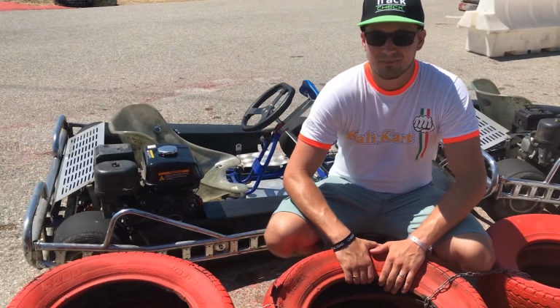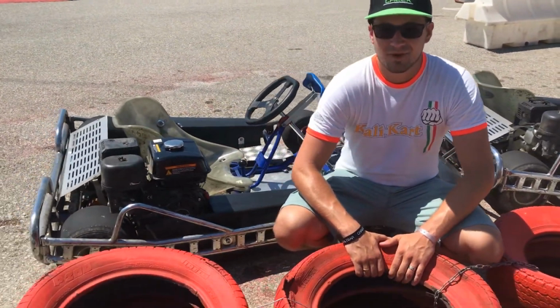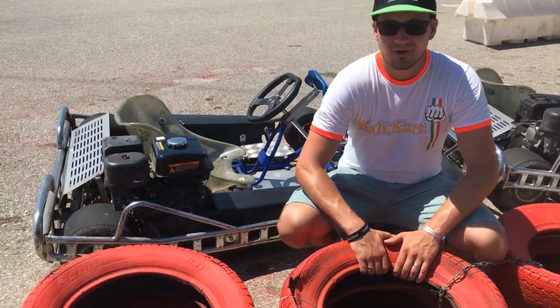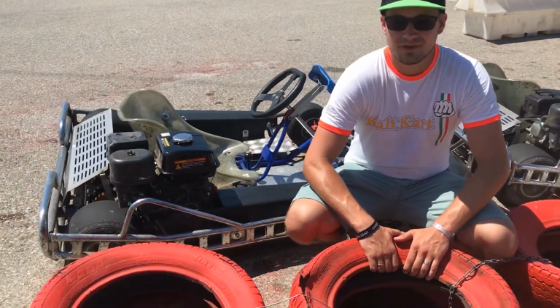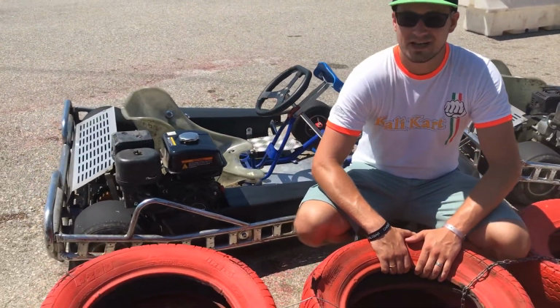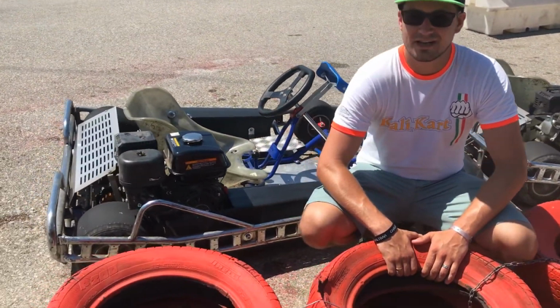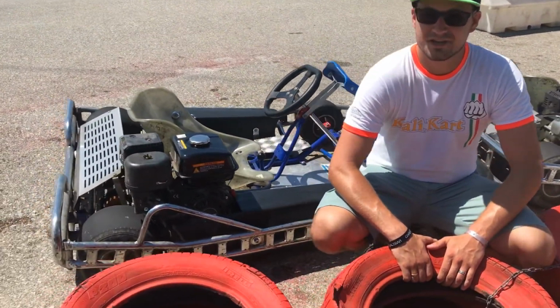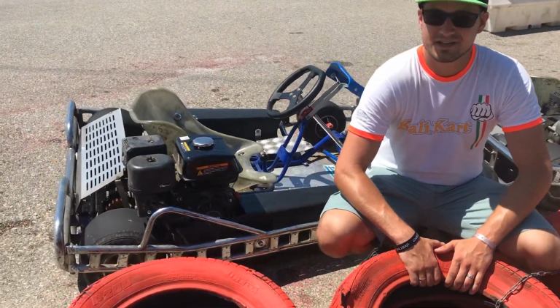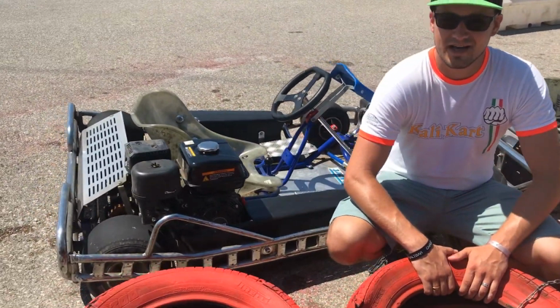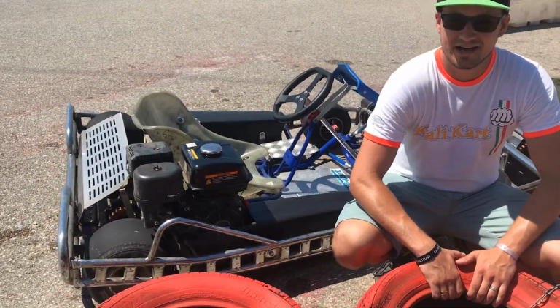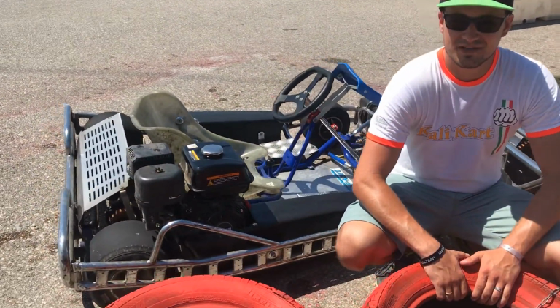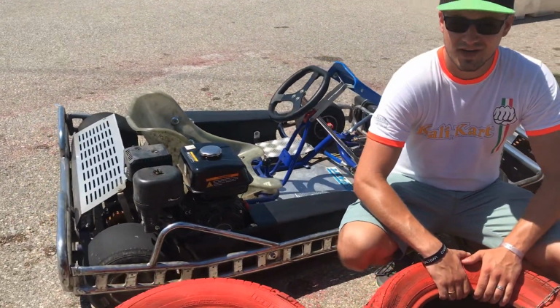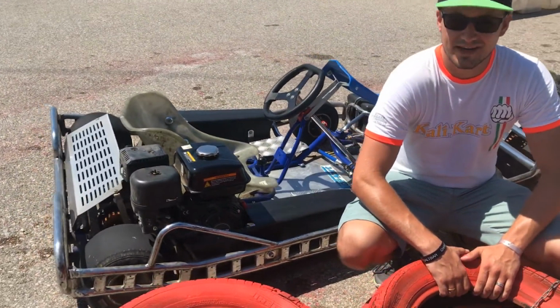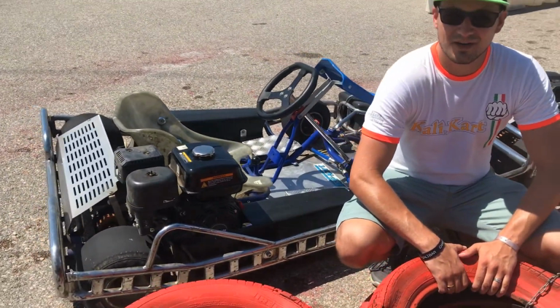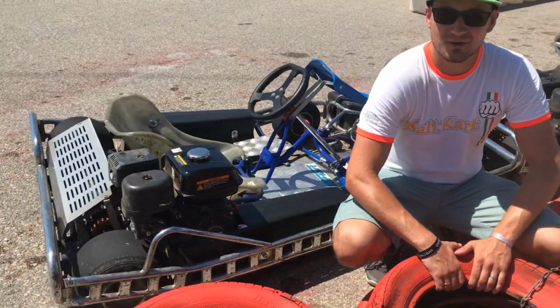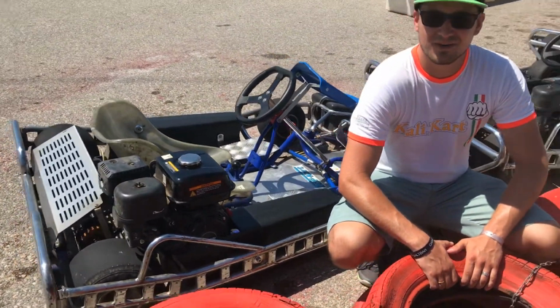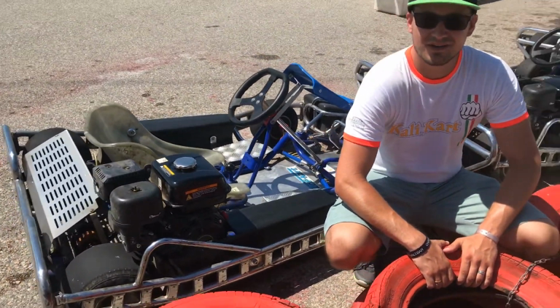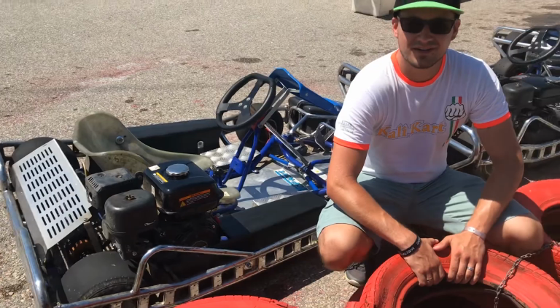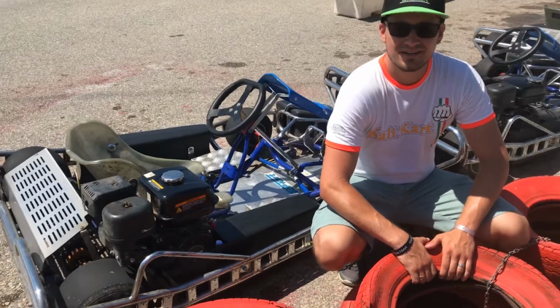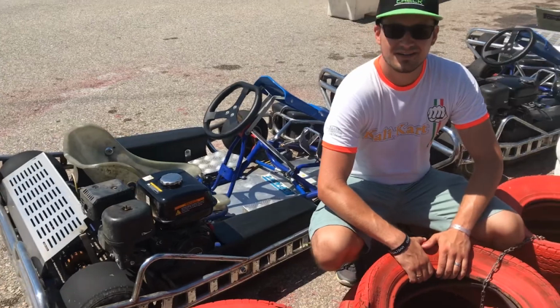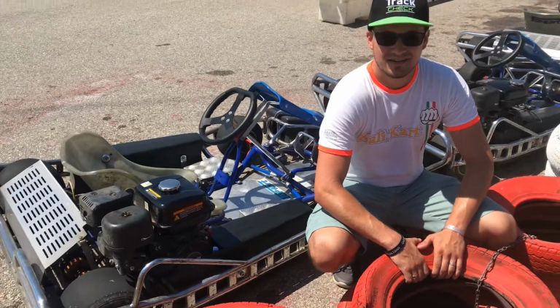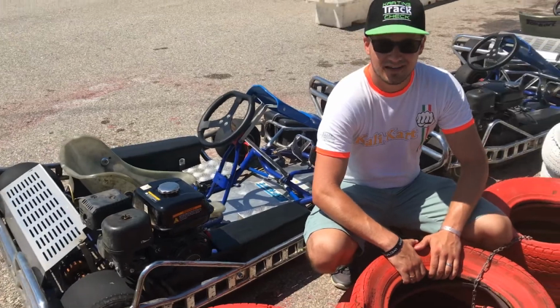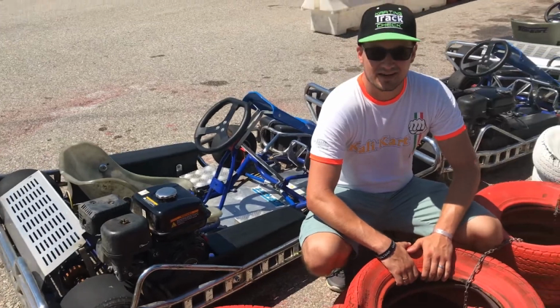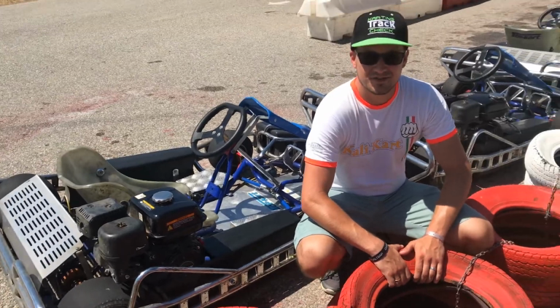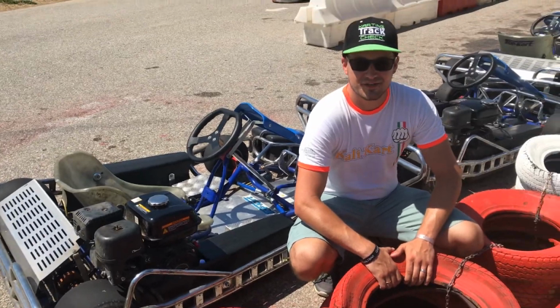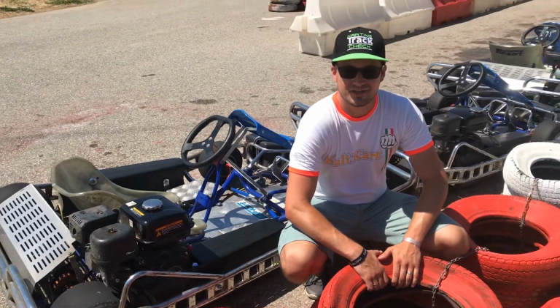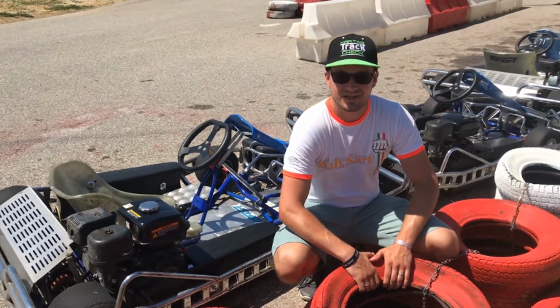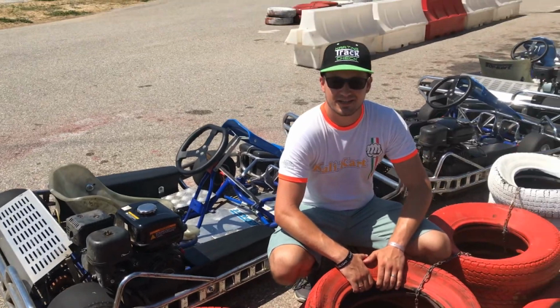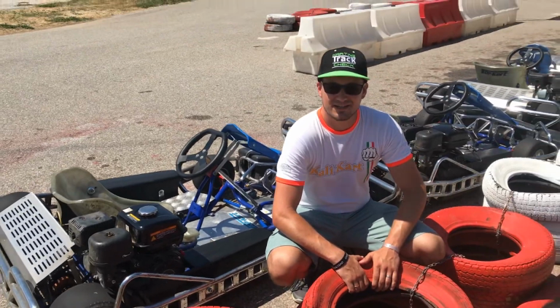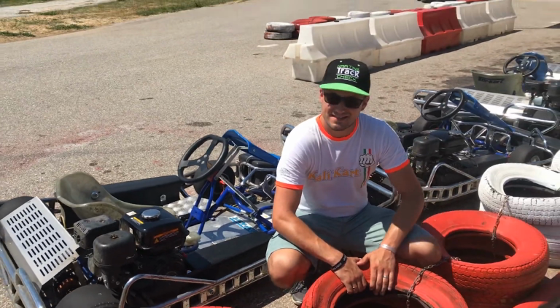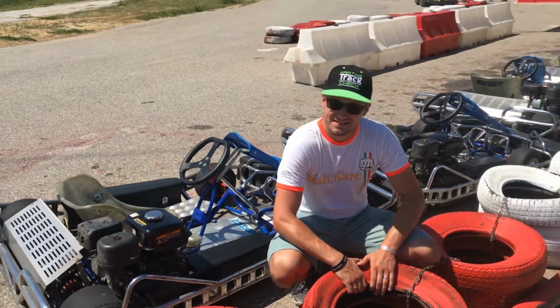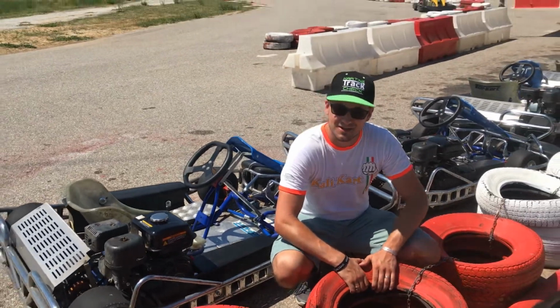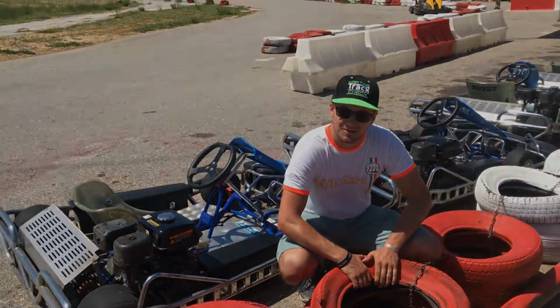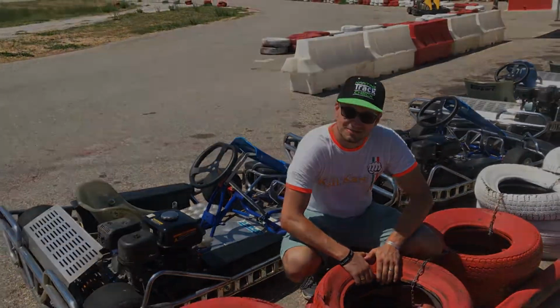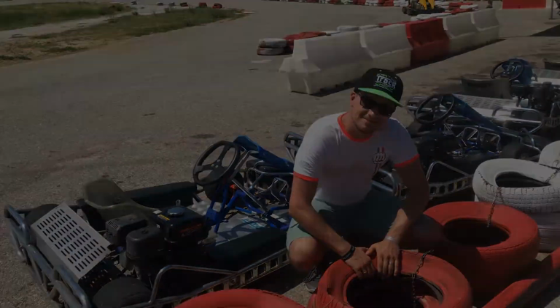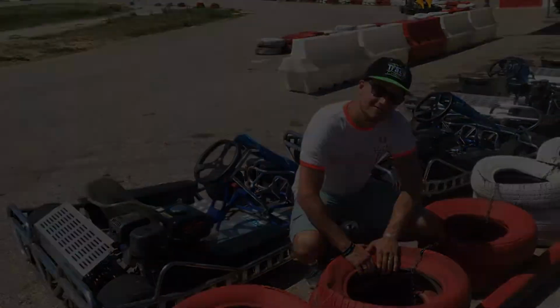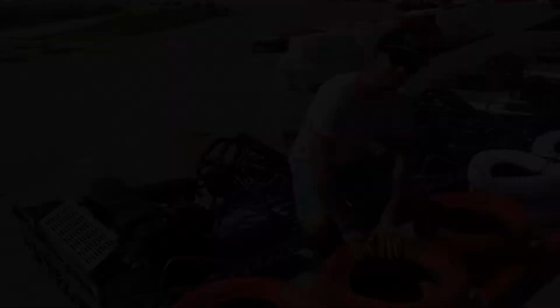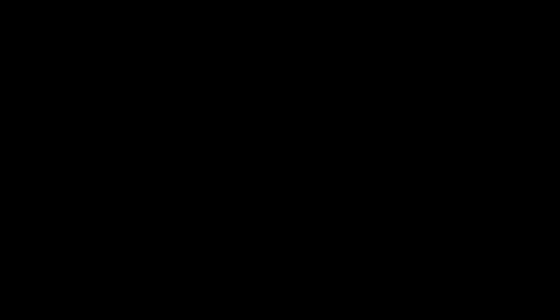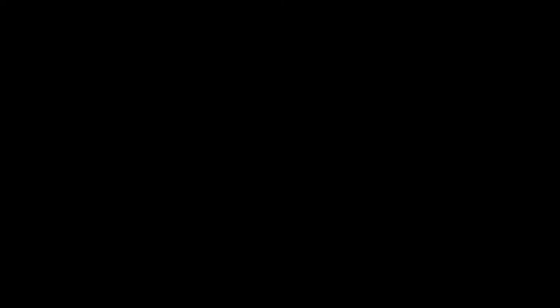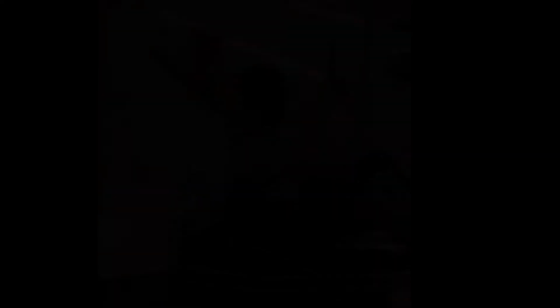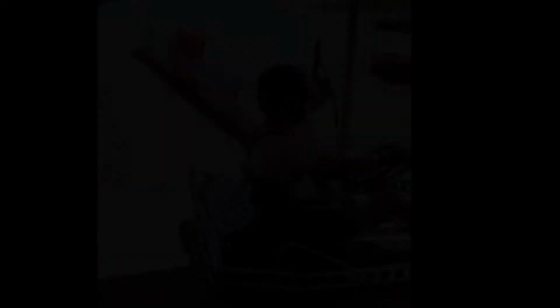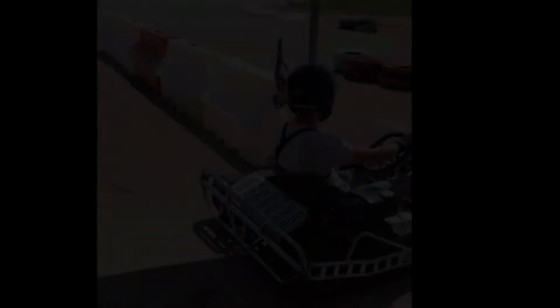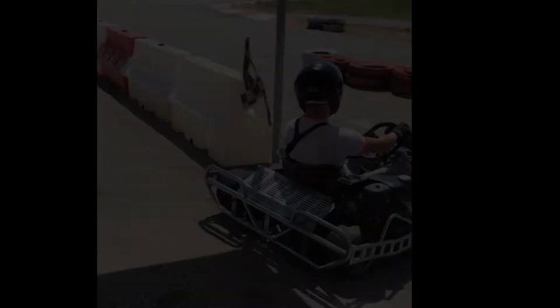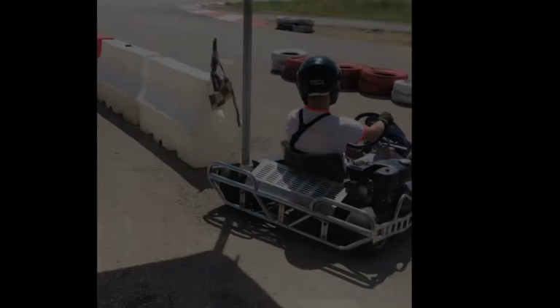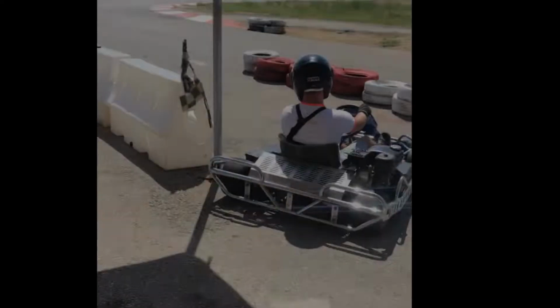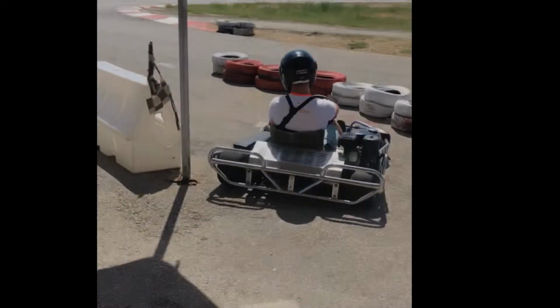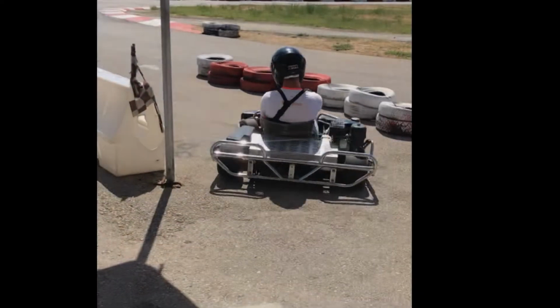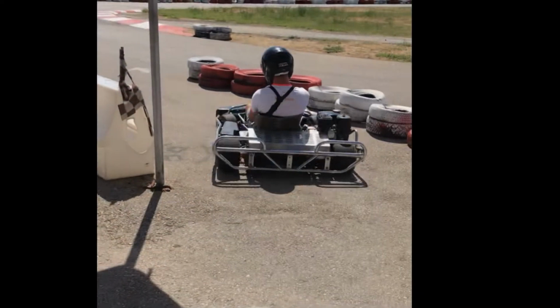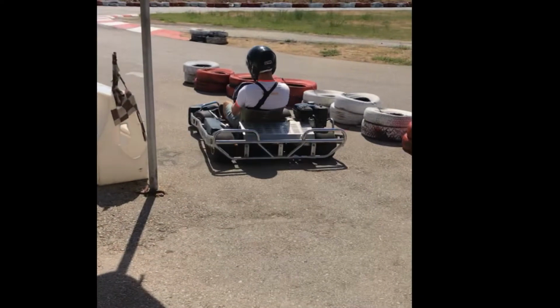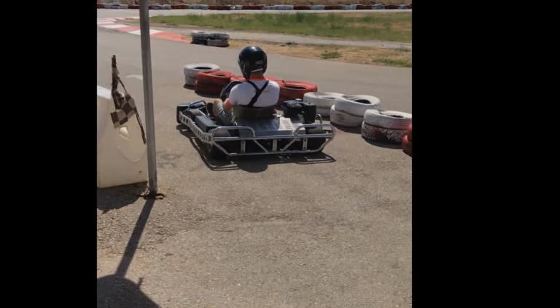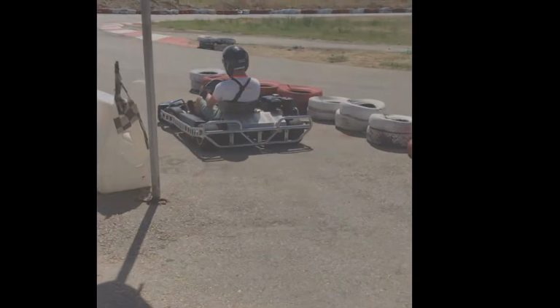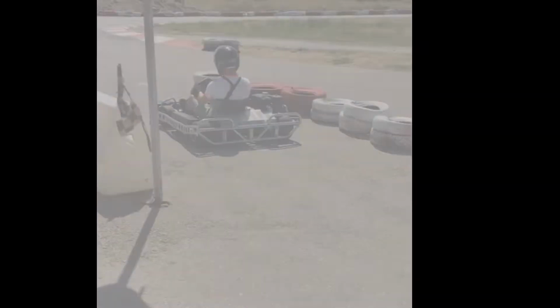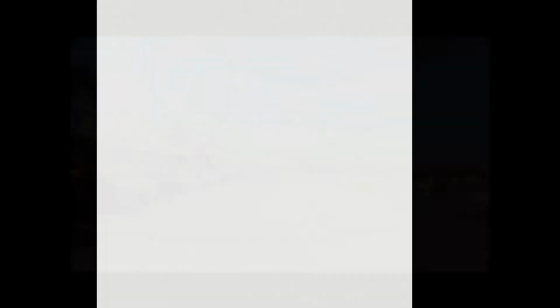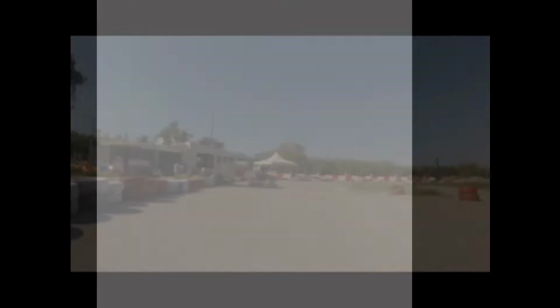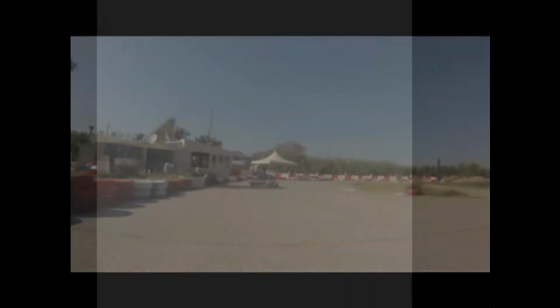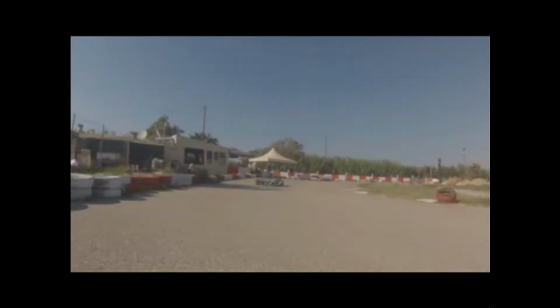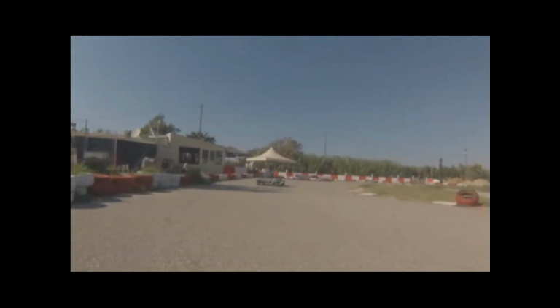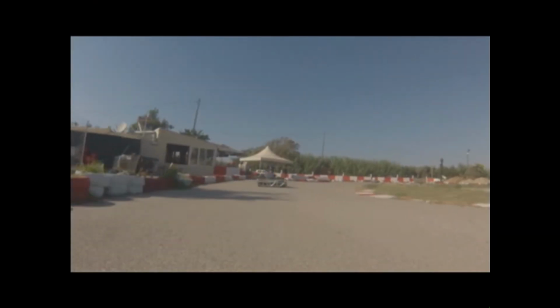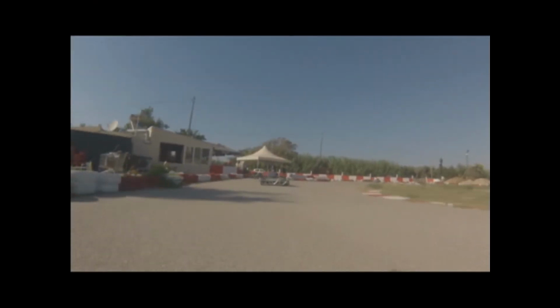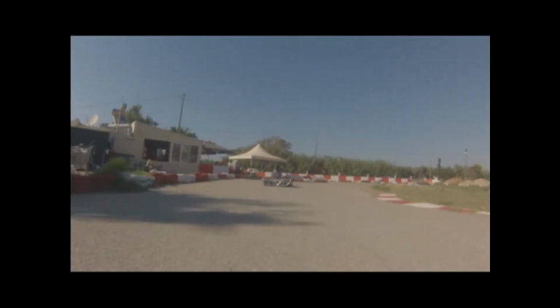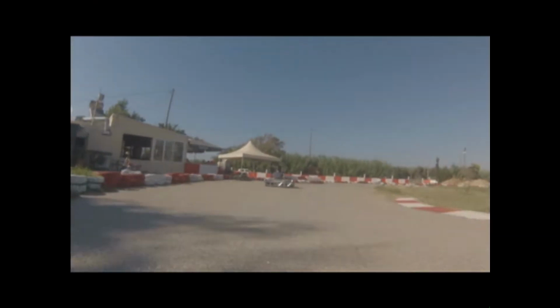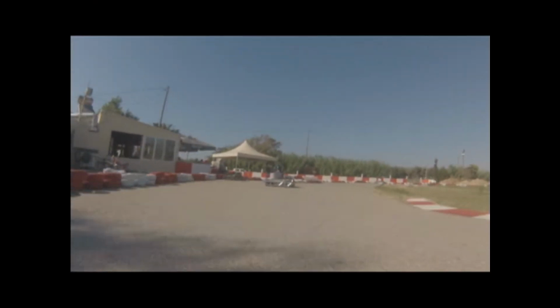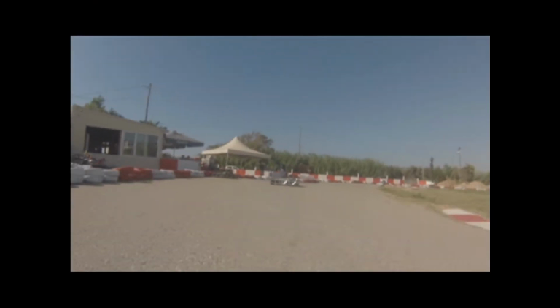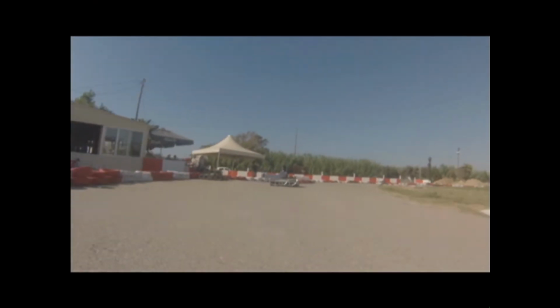And I'm going to show you now one round on the karting track. Let's go!